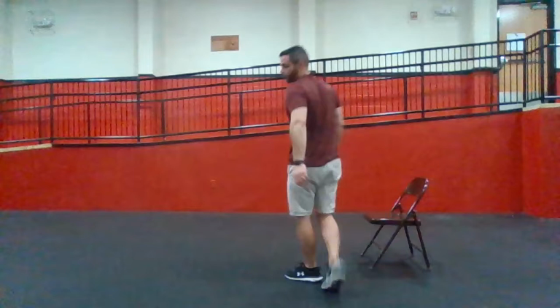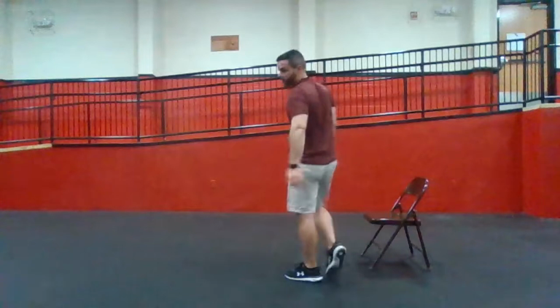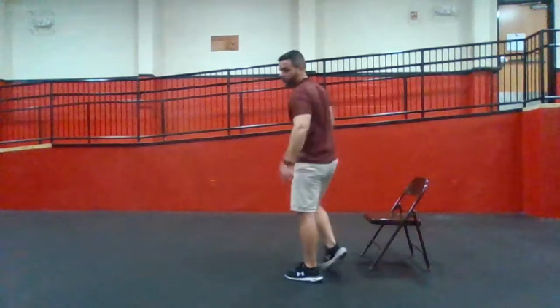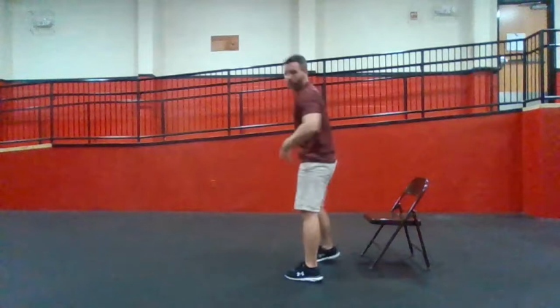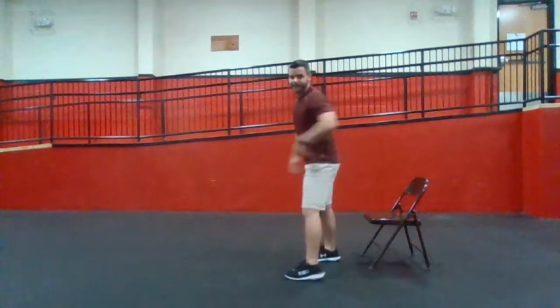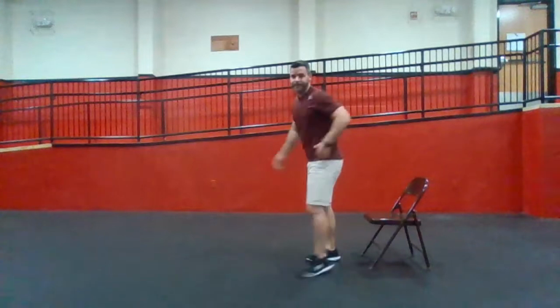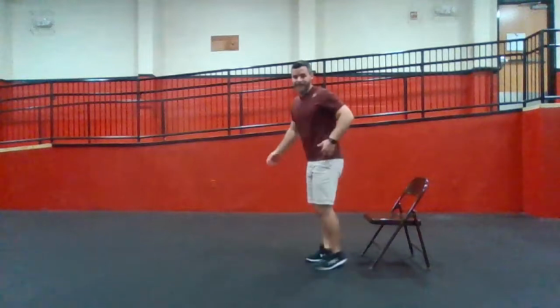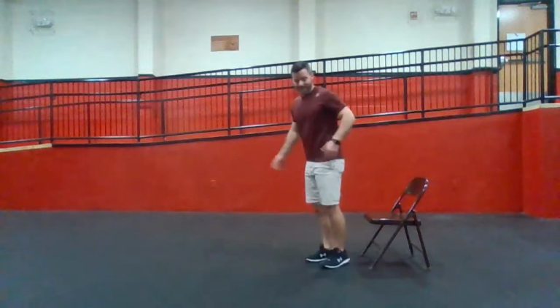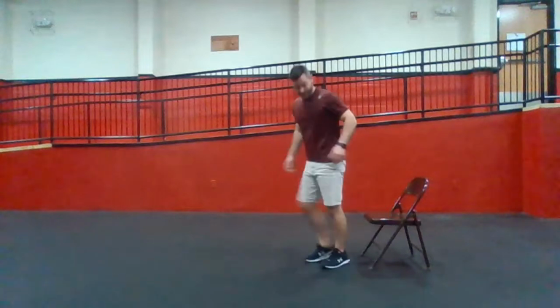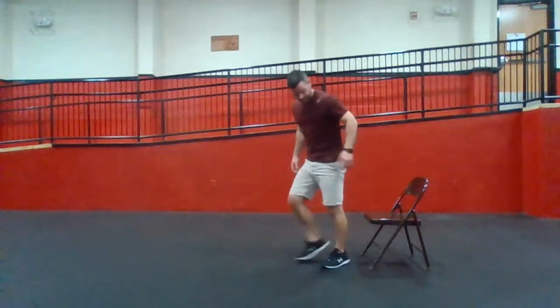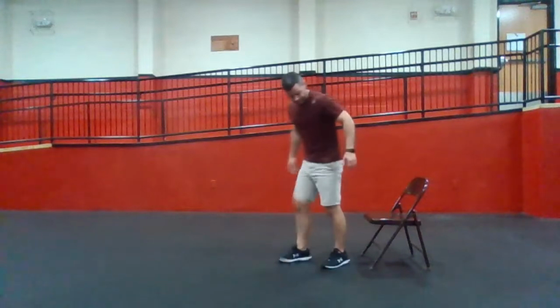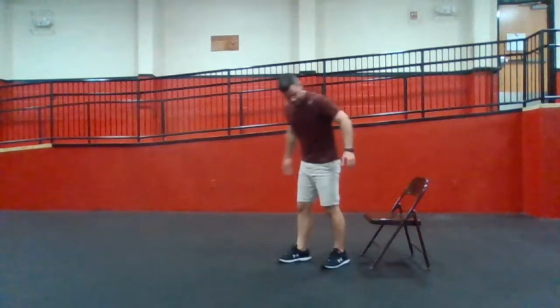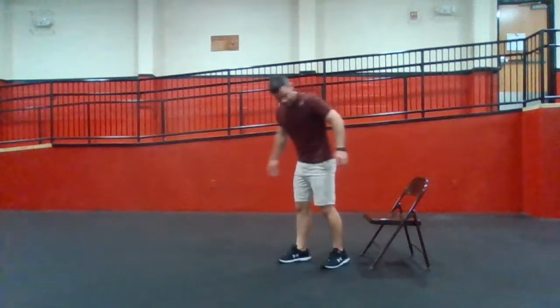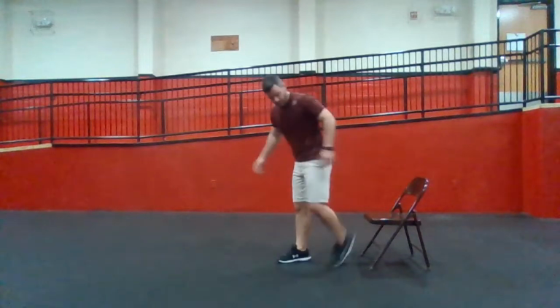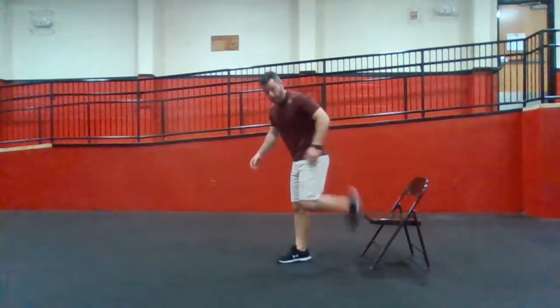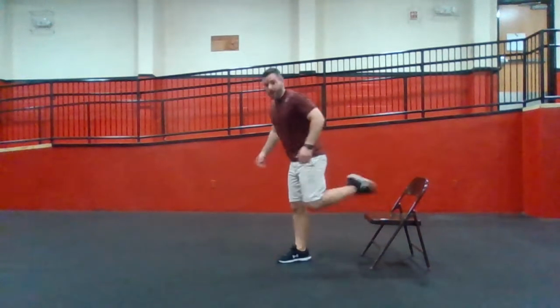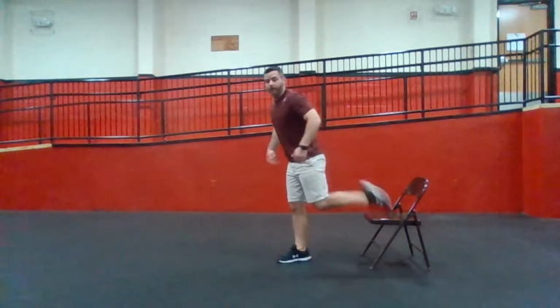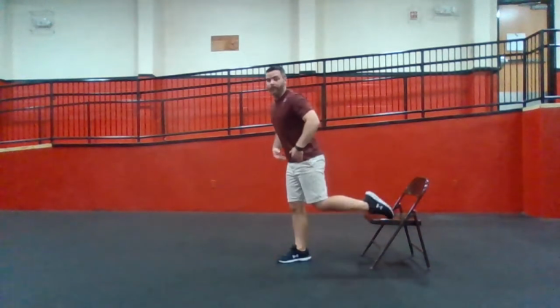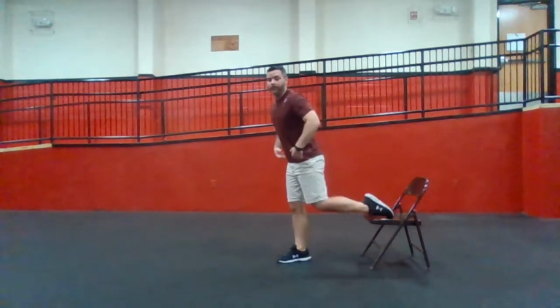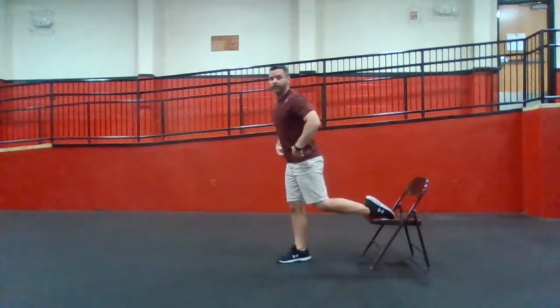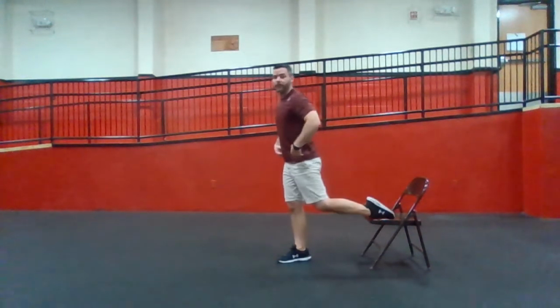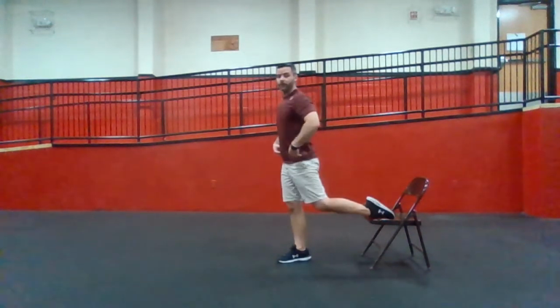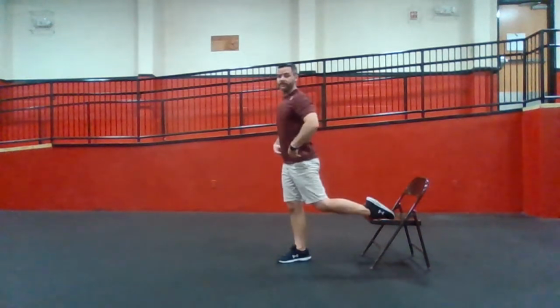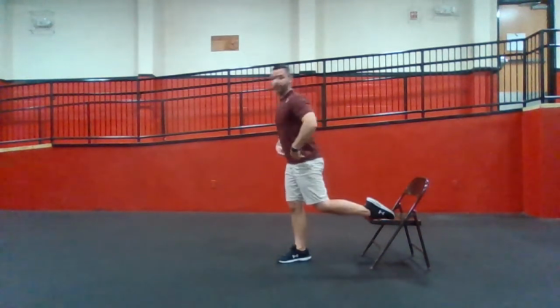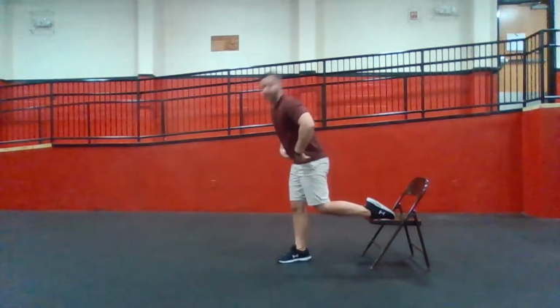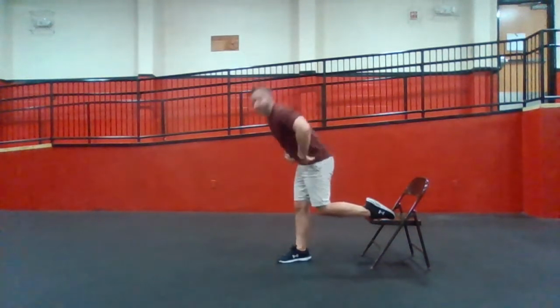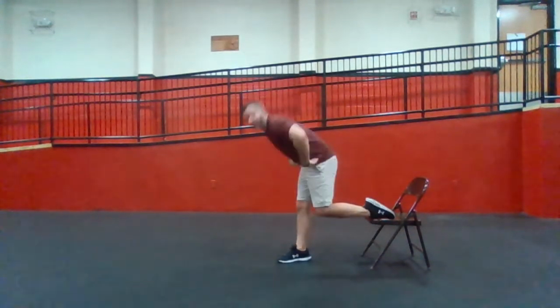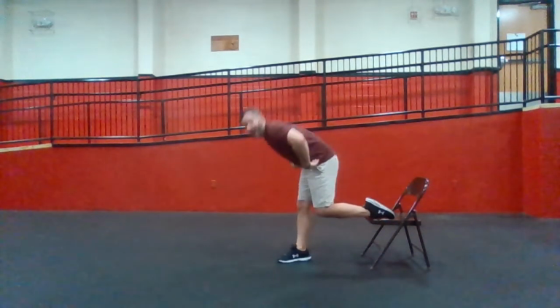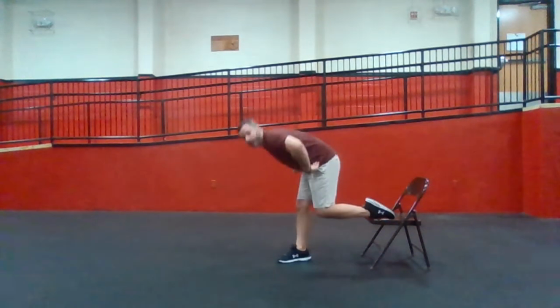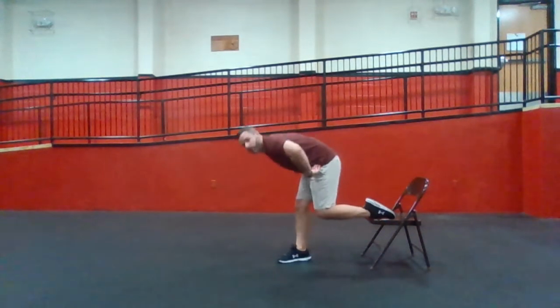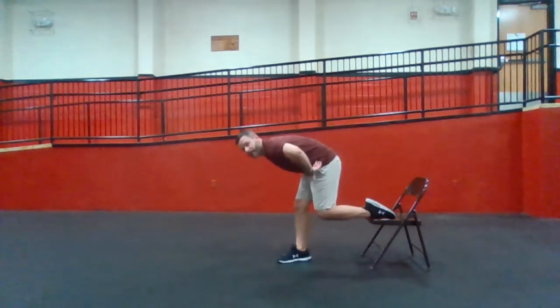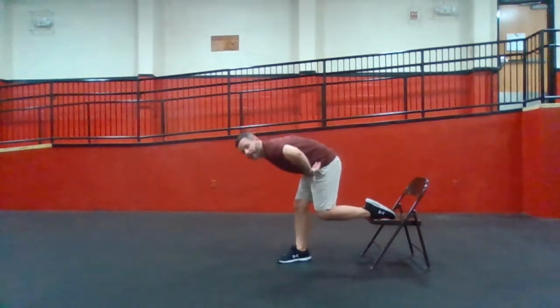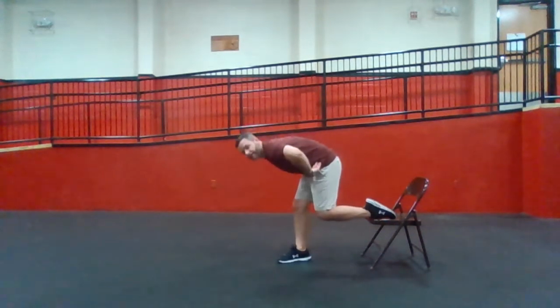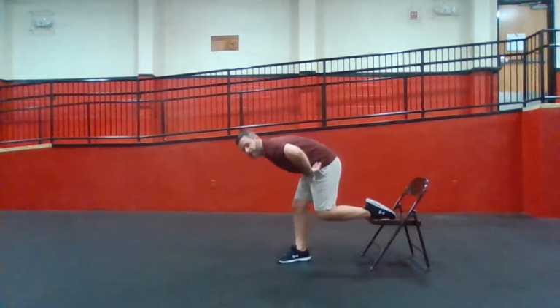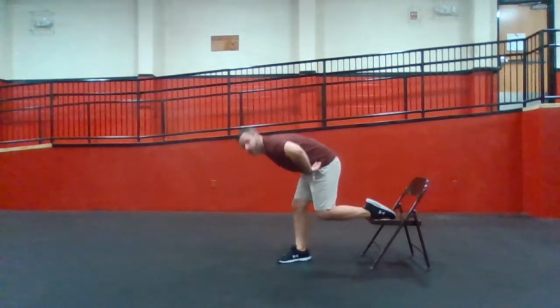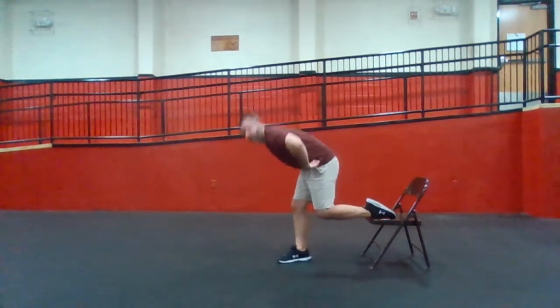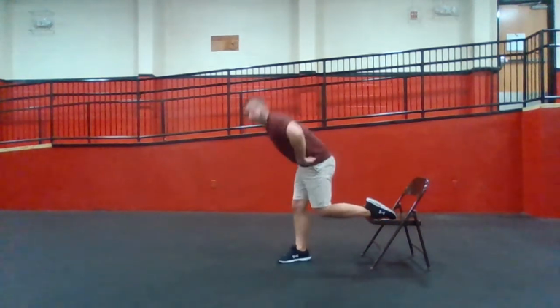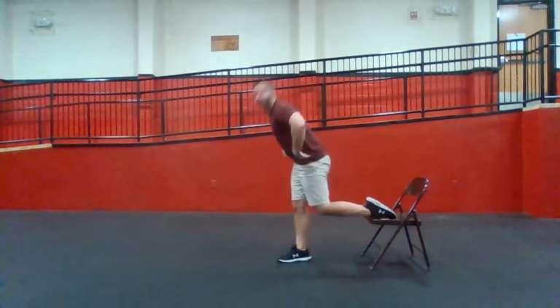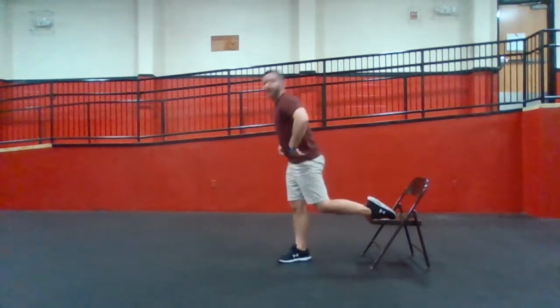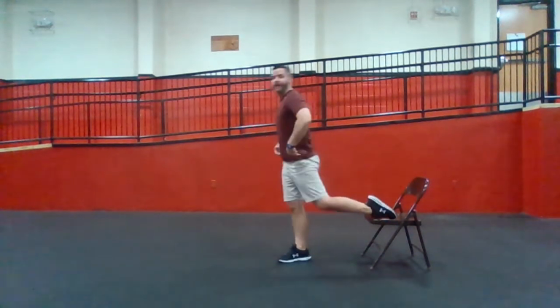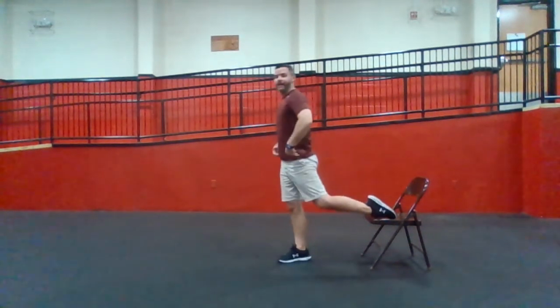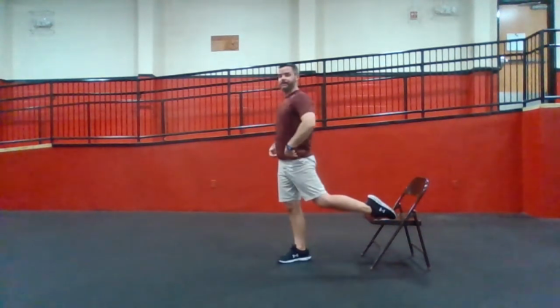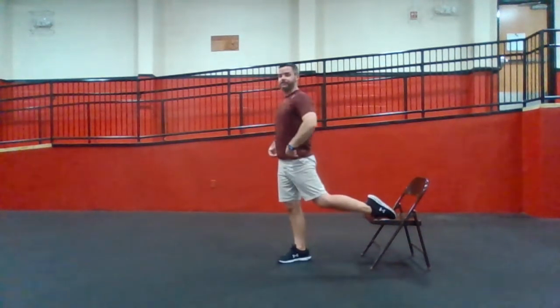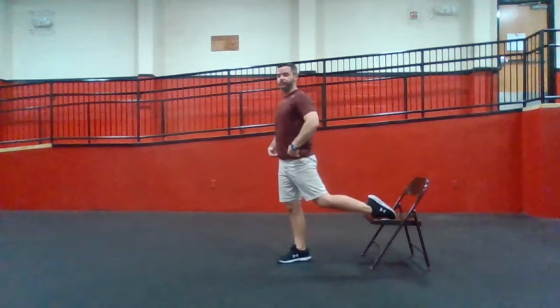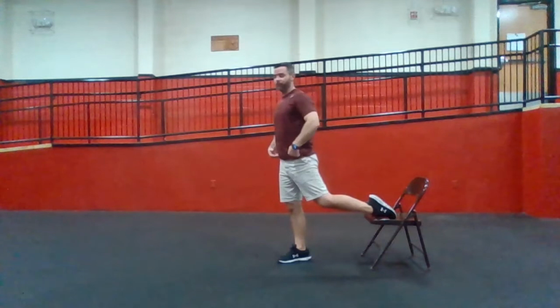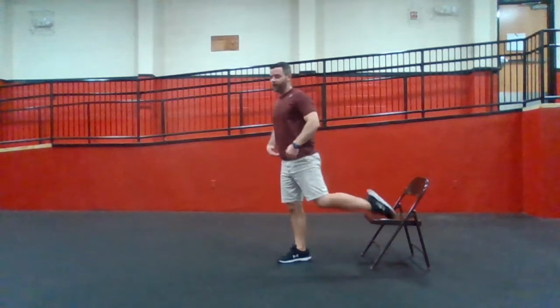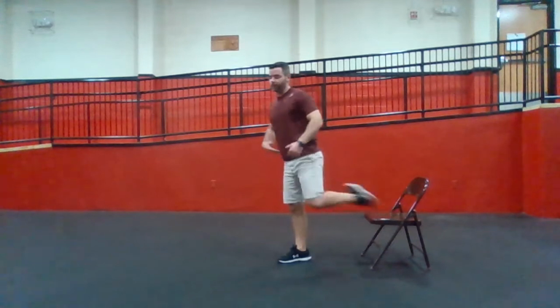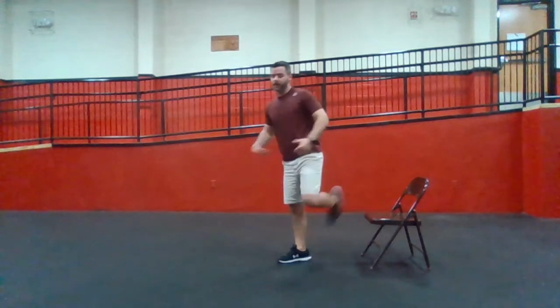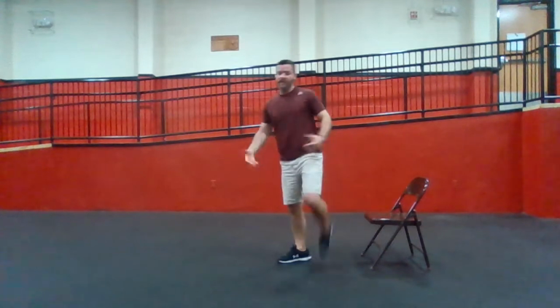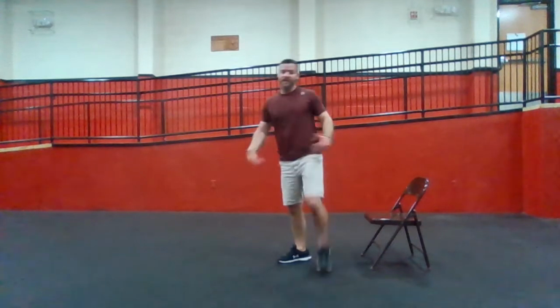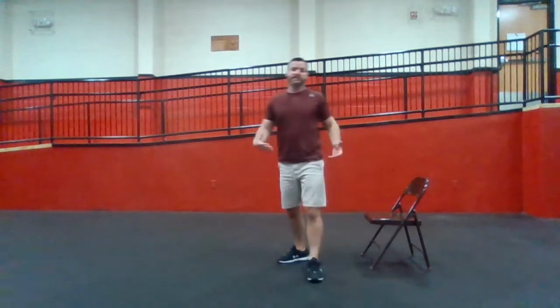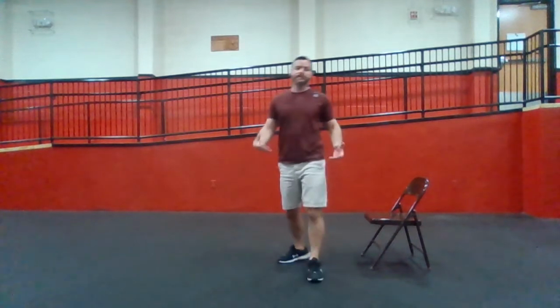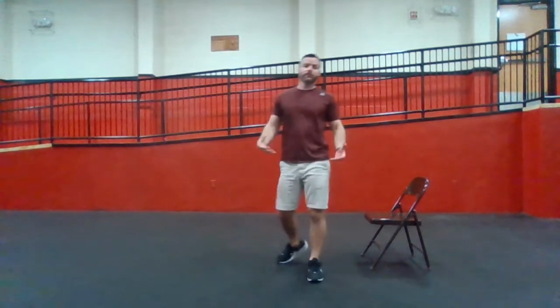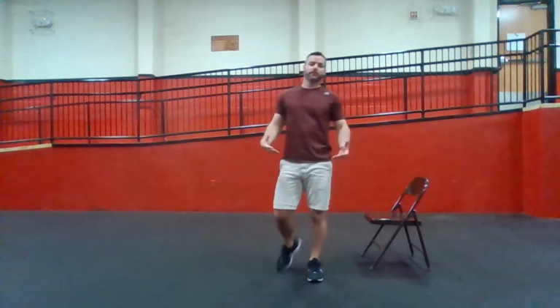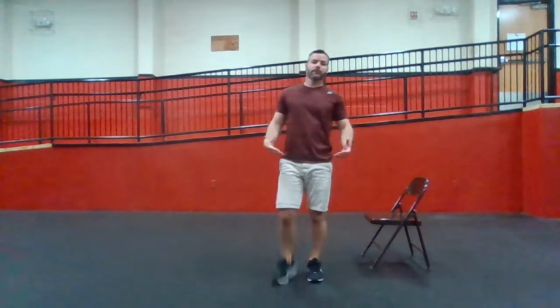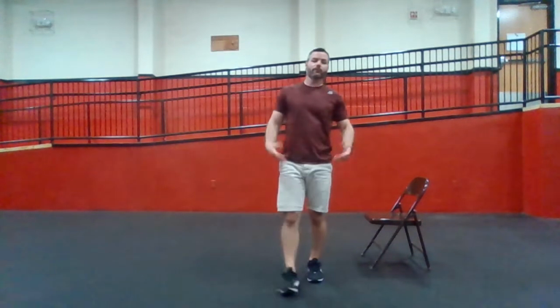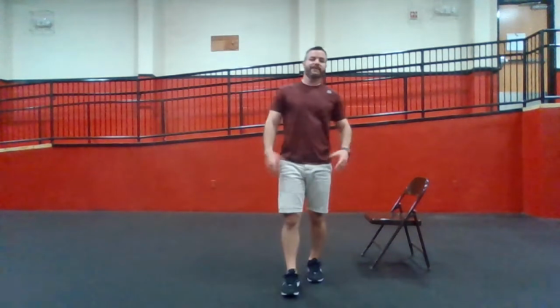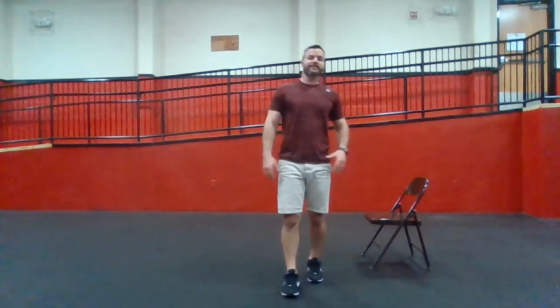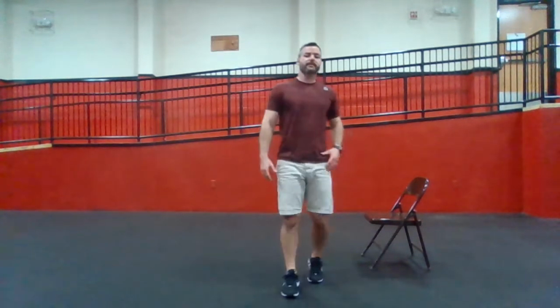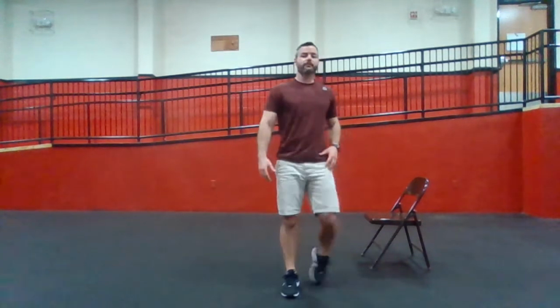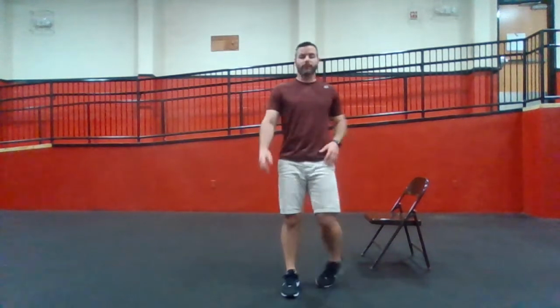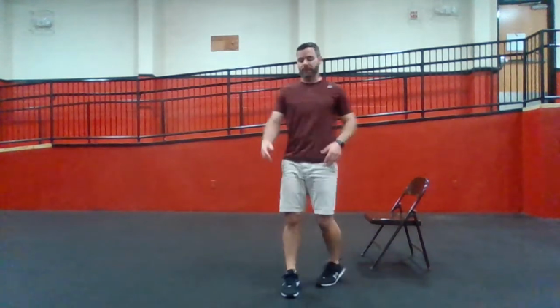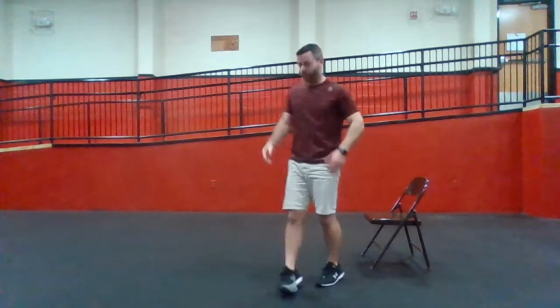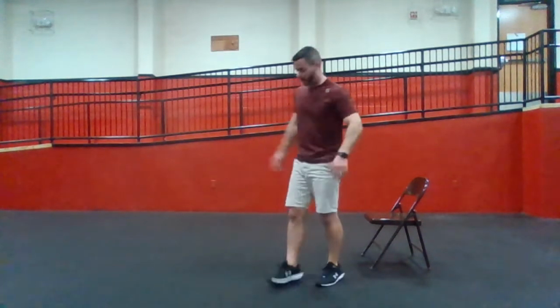I'm going to bring one leg back again. I'm going to focus on my bow. Hips move out, hips move up, similar to the wrestling bridge.